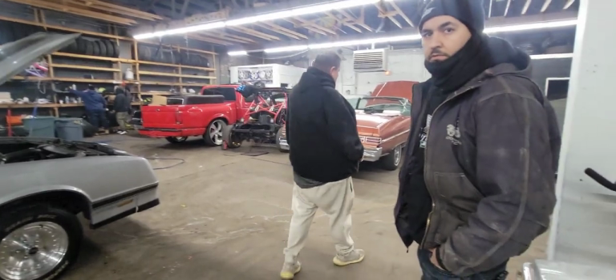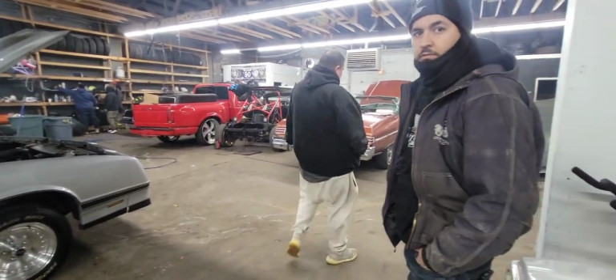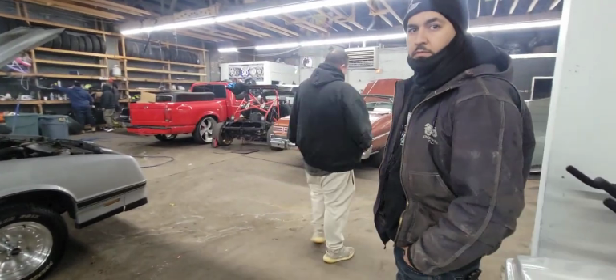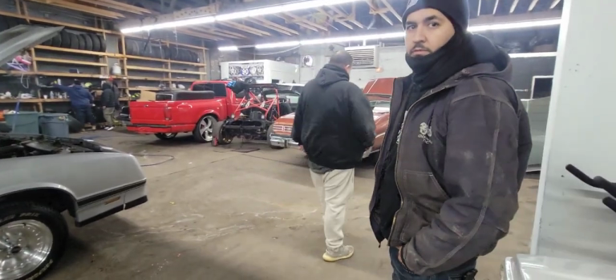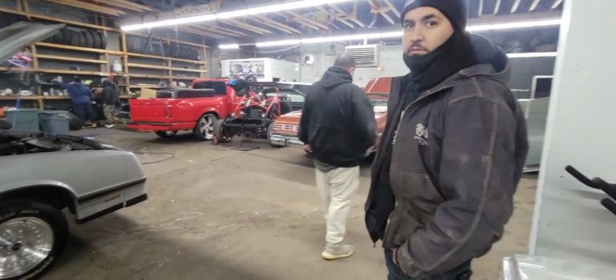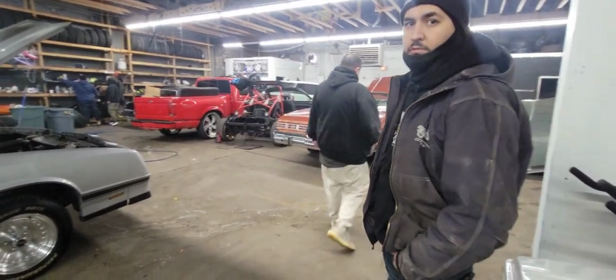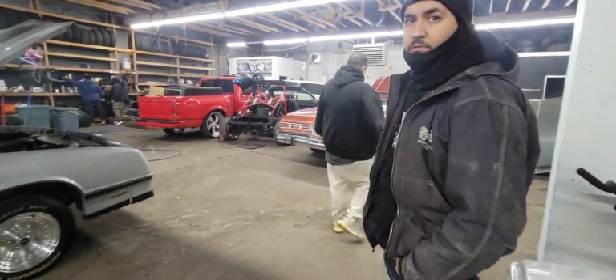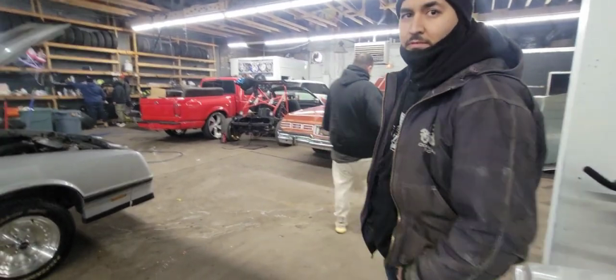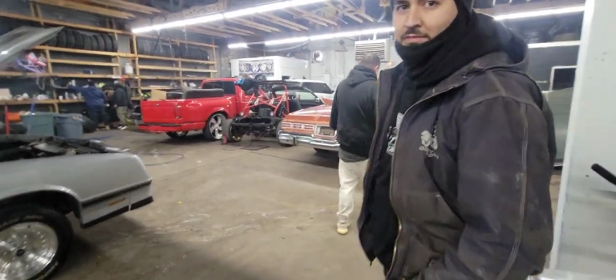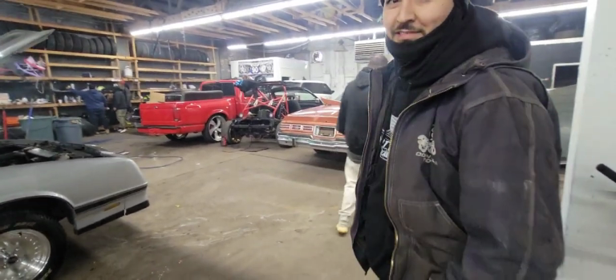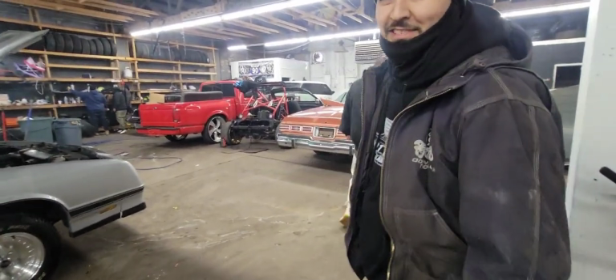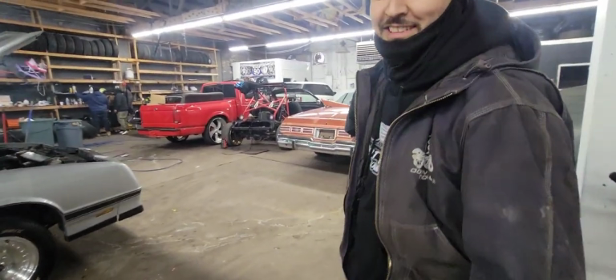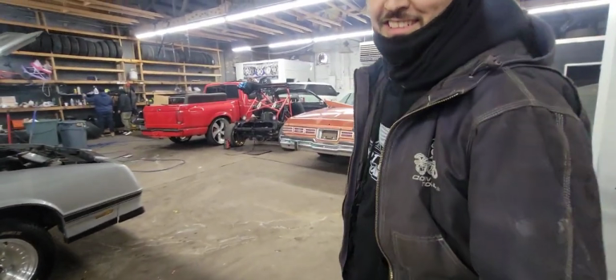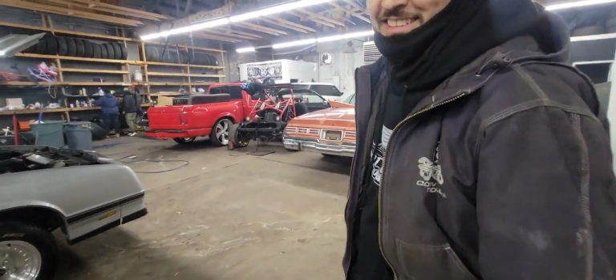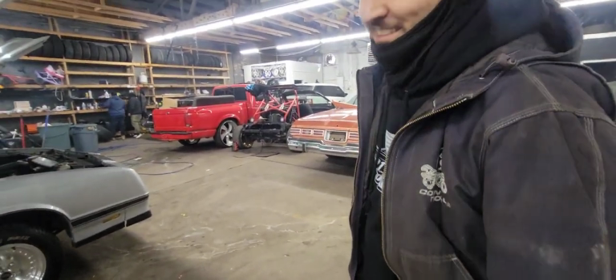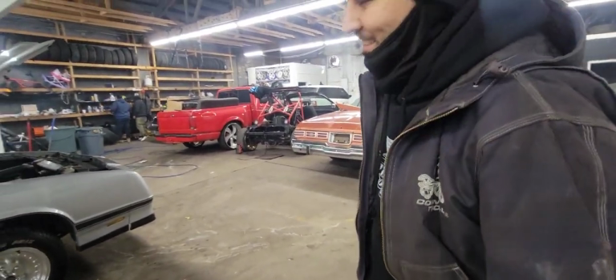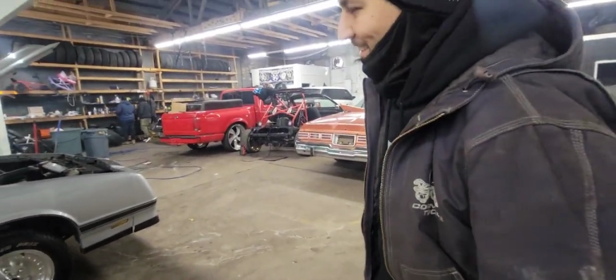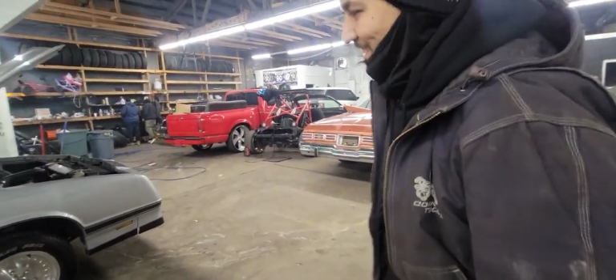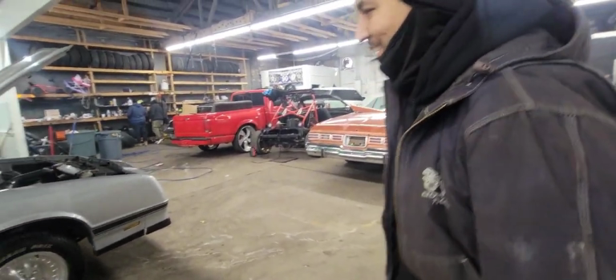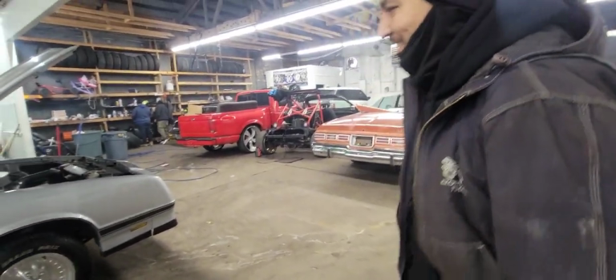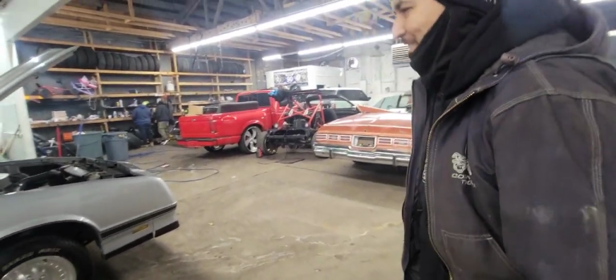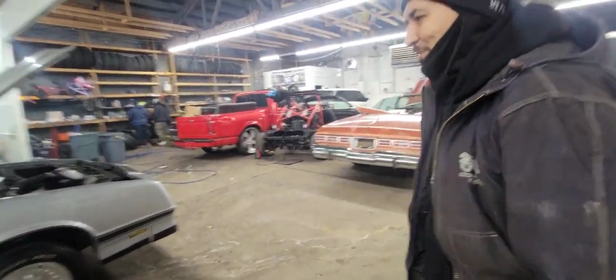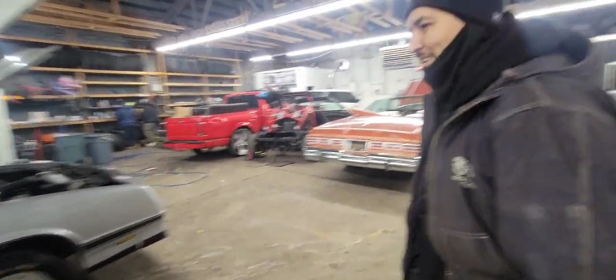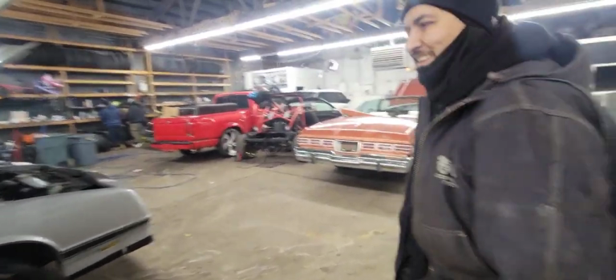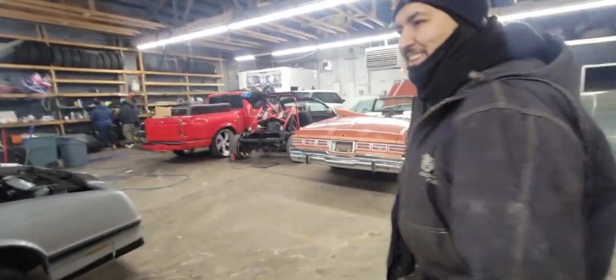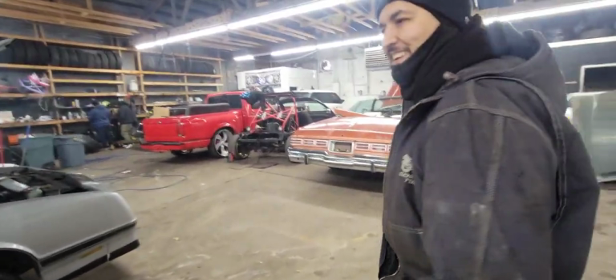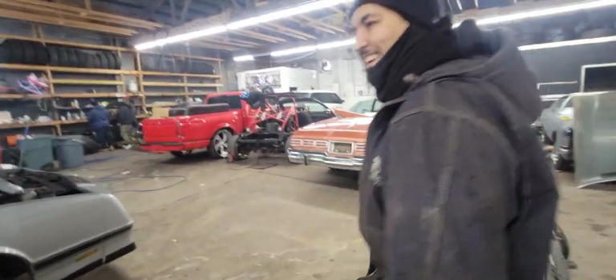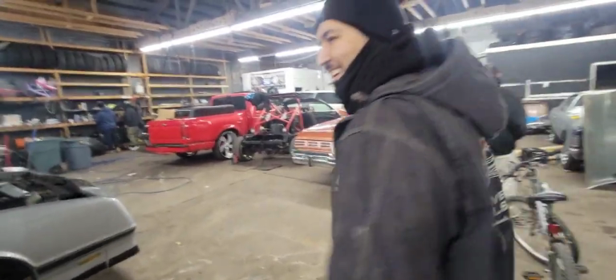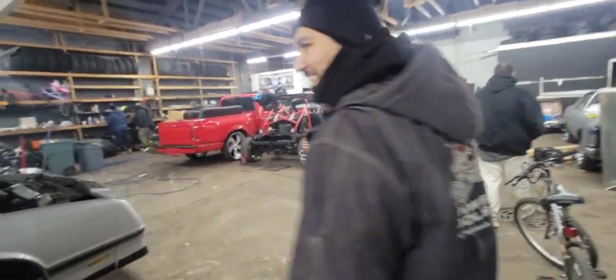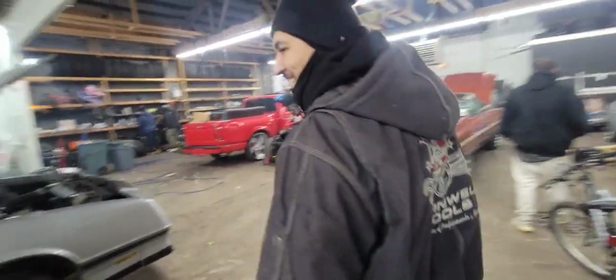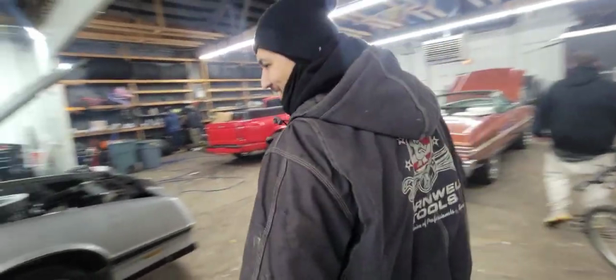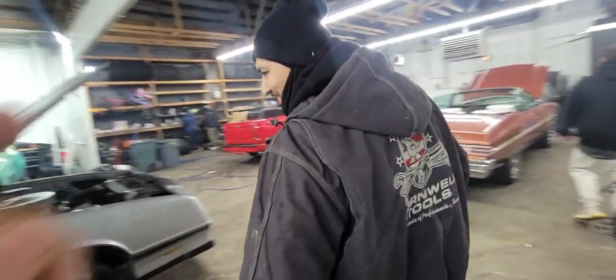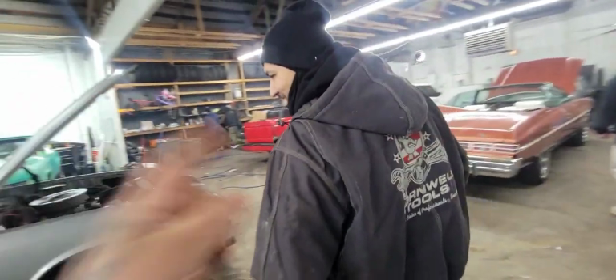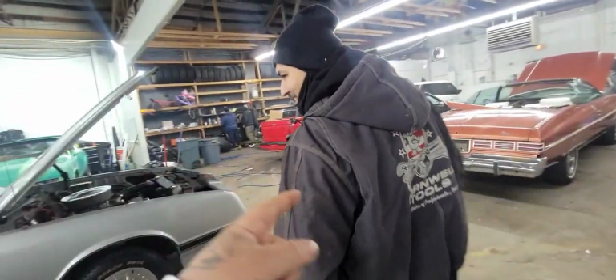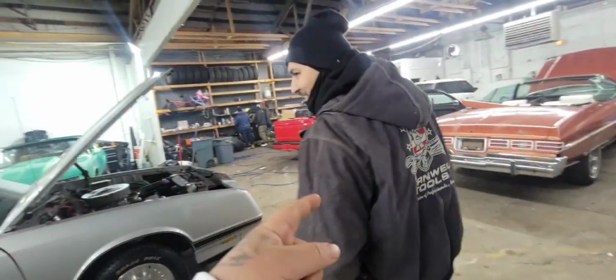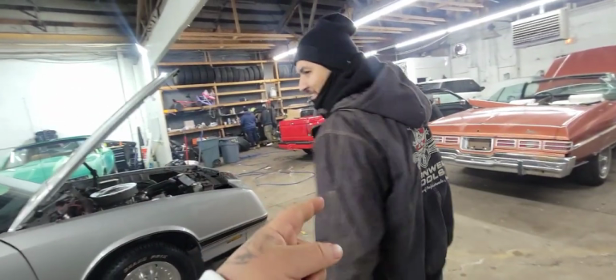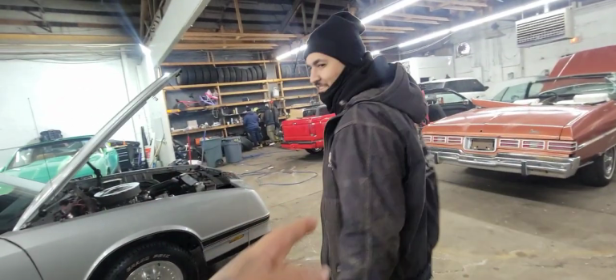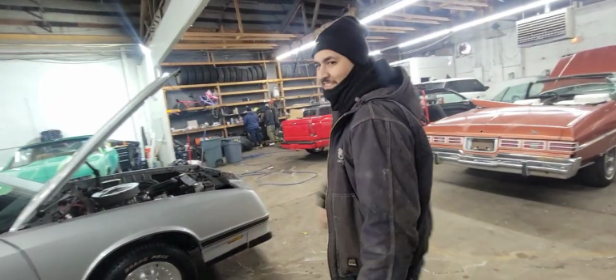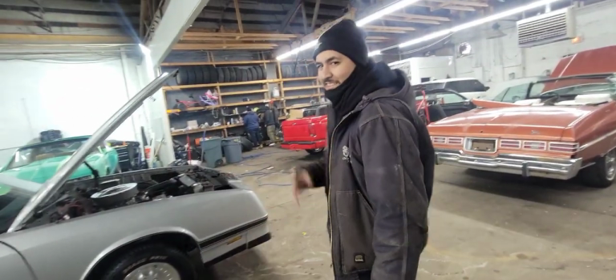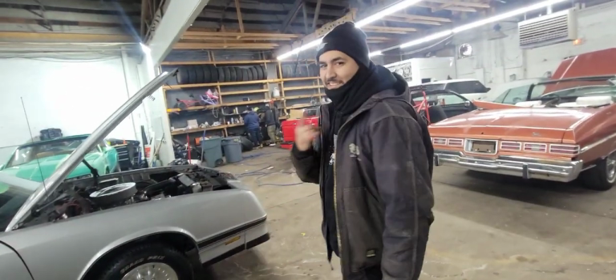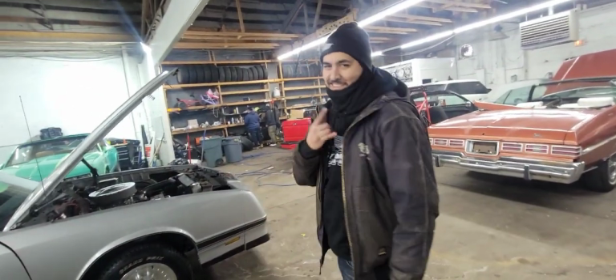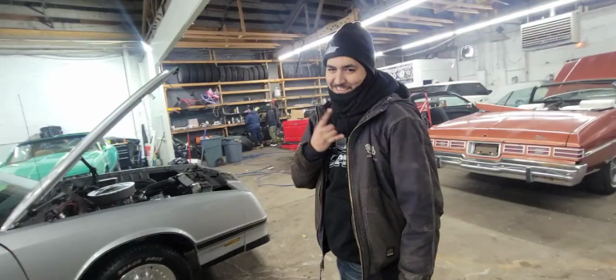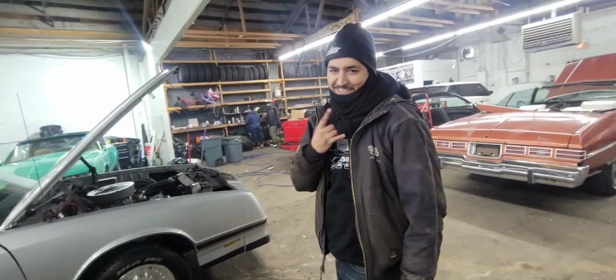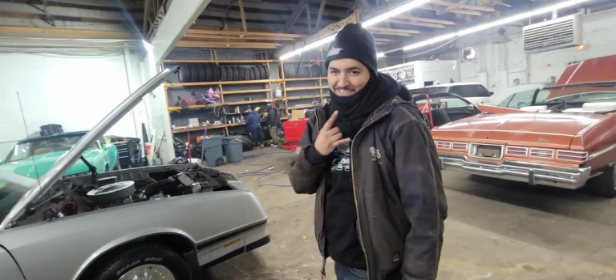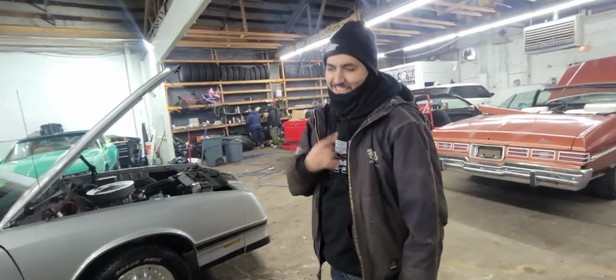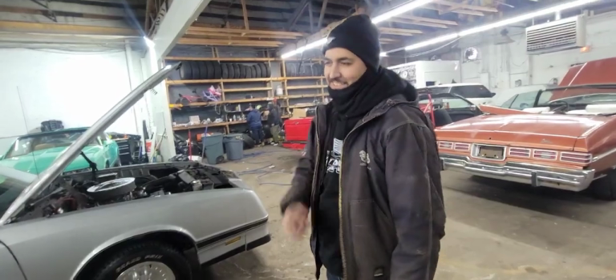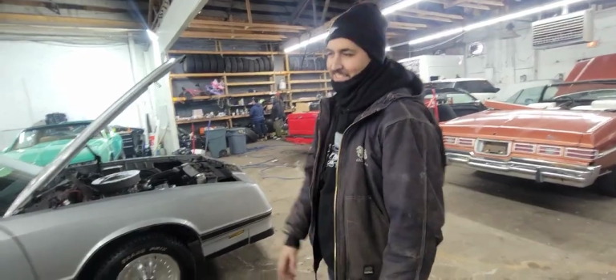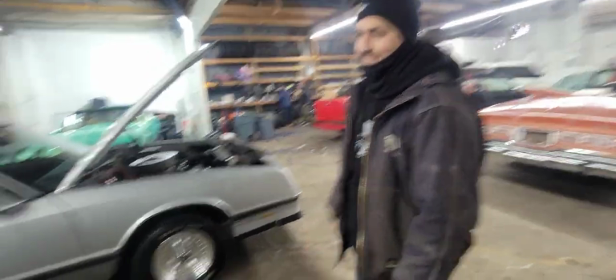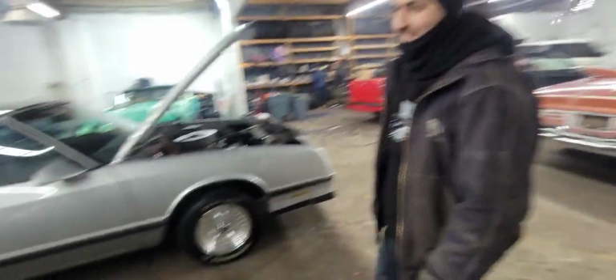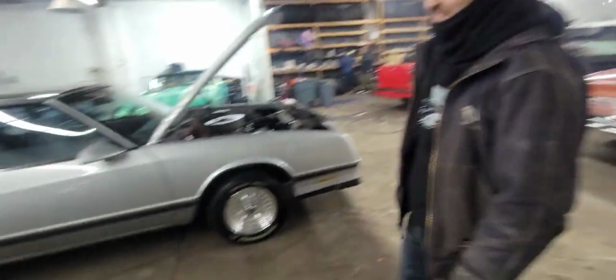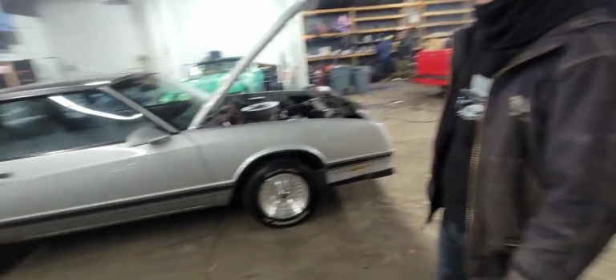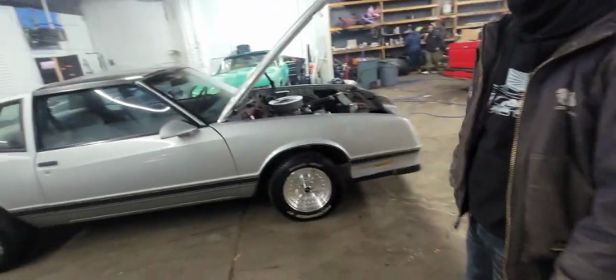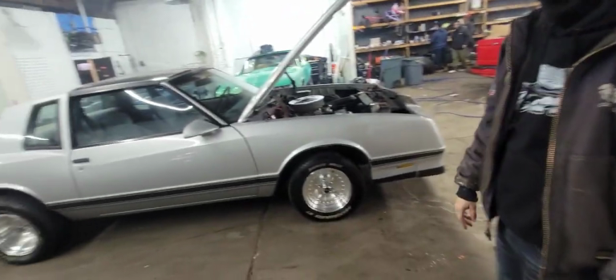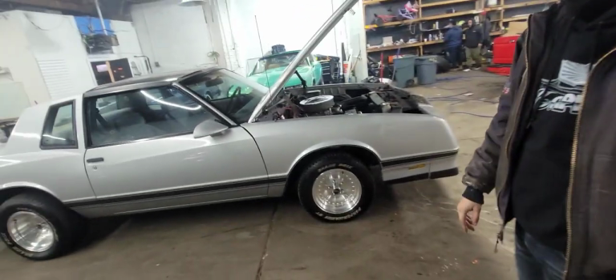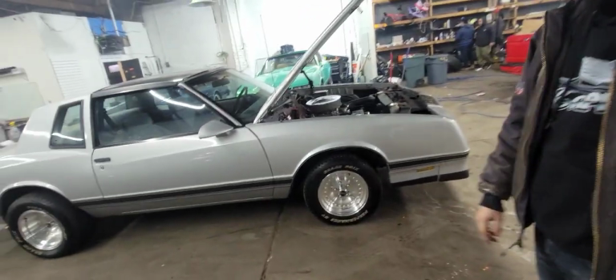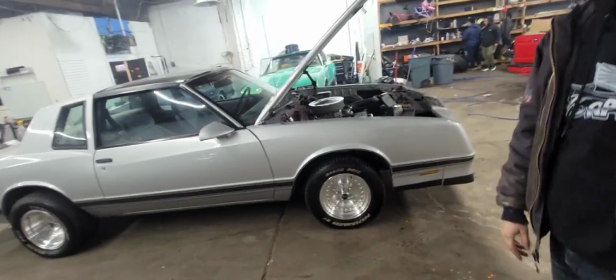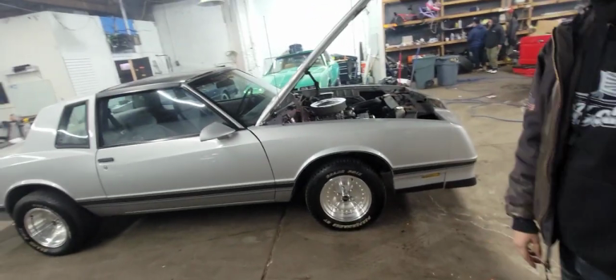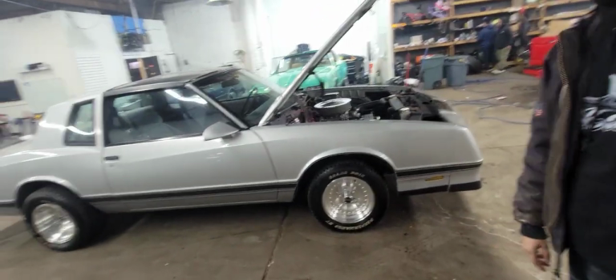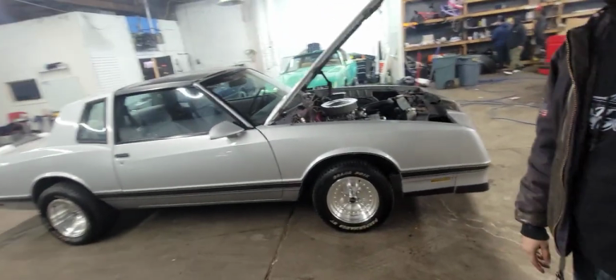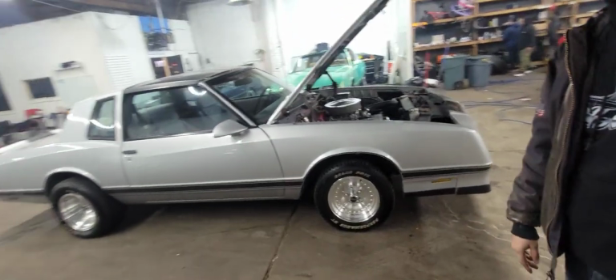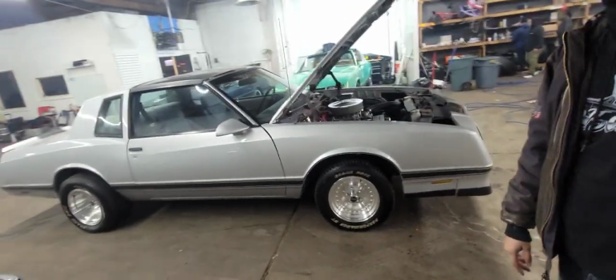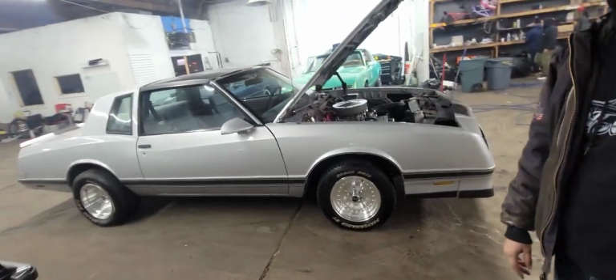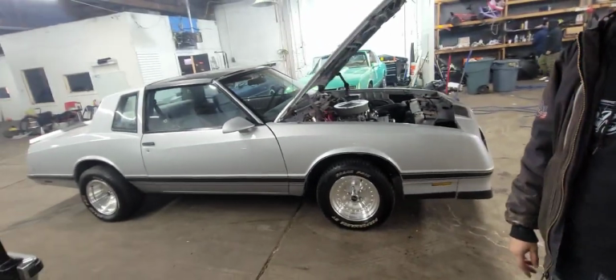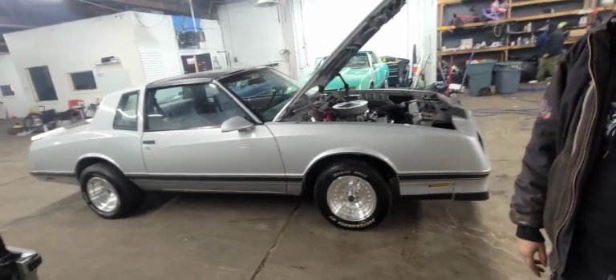We're gonna end this video because this guy is going to have my shit copyrighted. But yeah, man — shout out to Mr. 75 Caprice once again. And let's get it, baby.